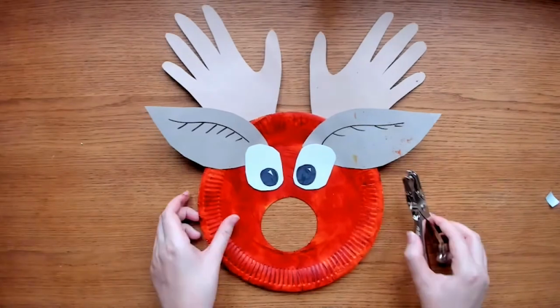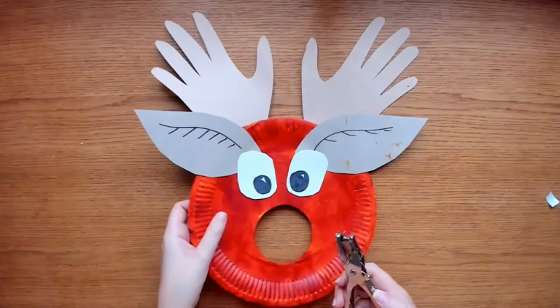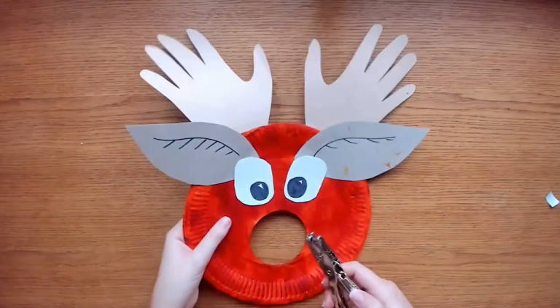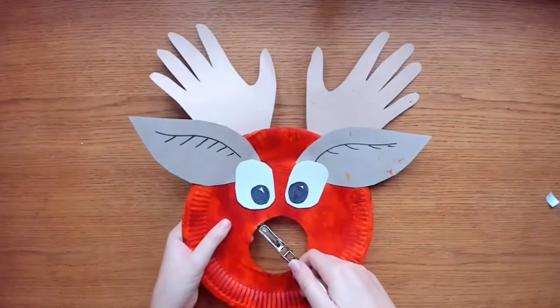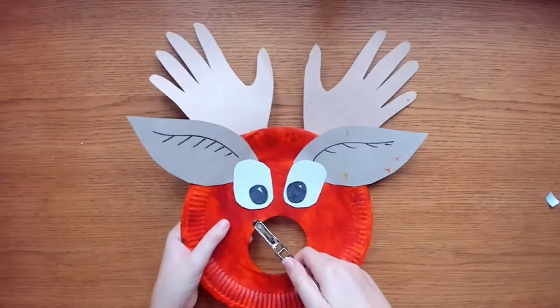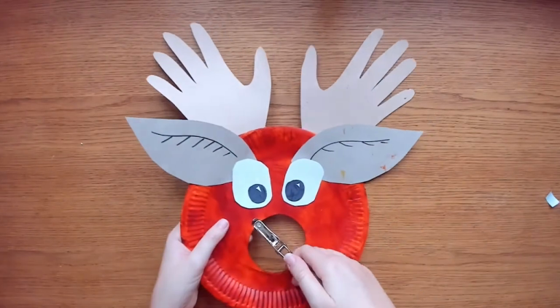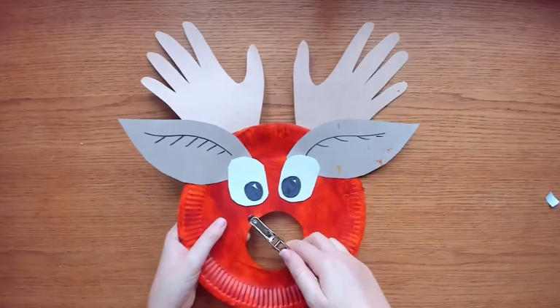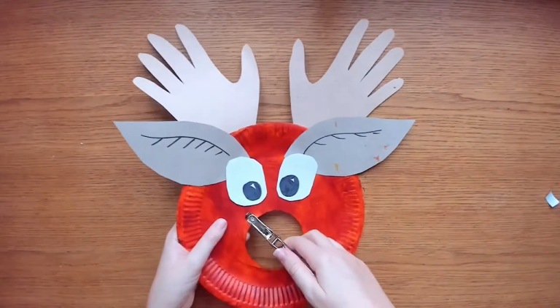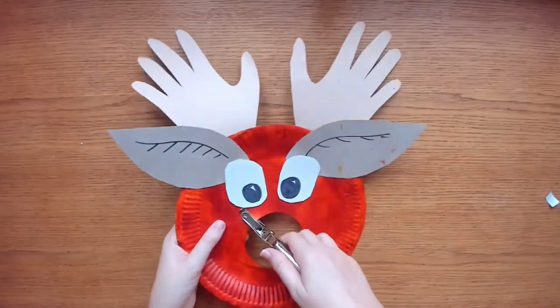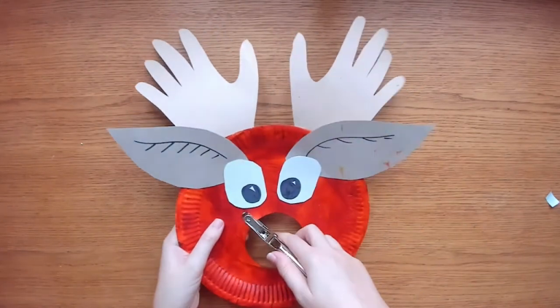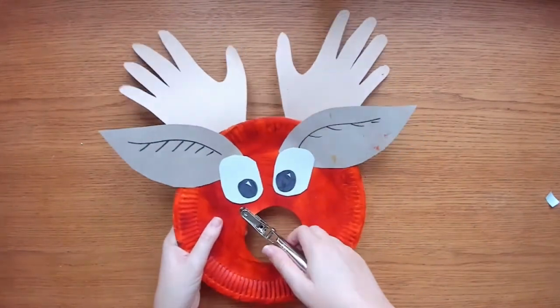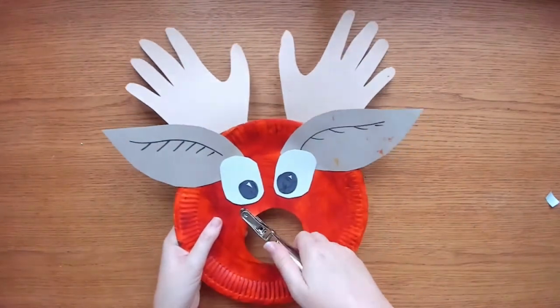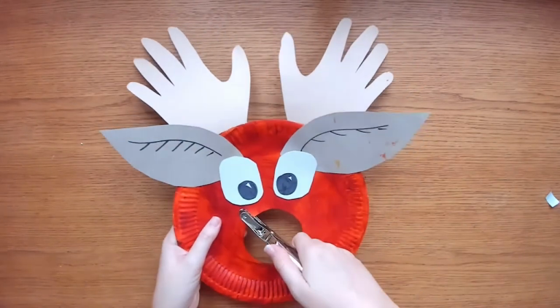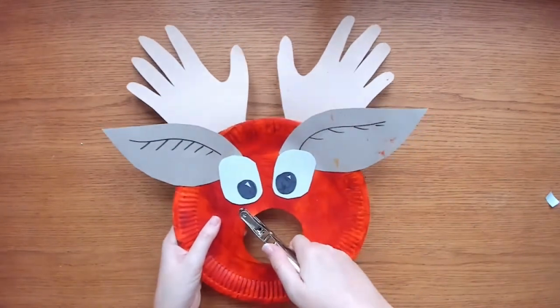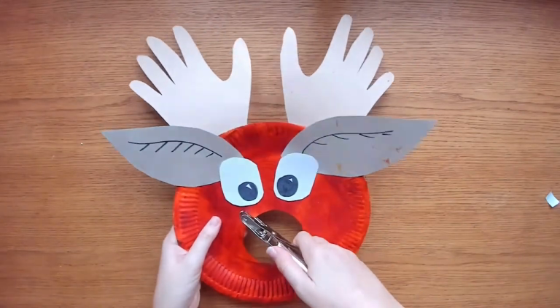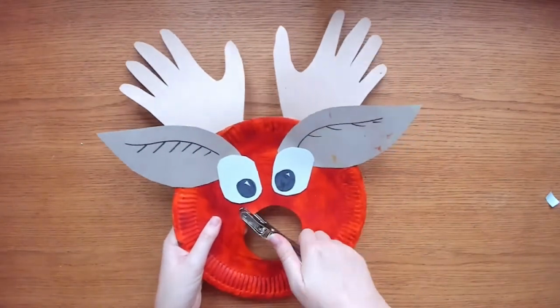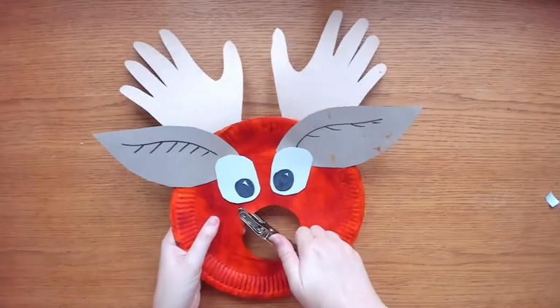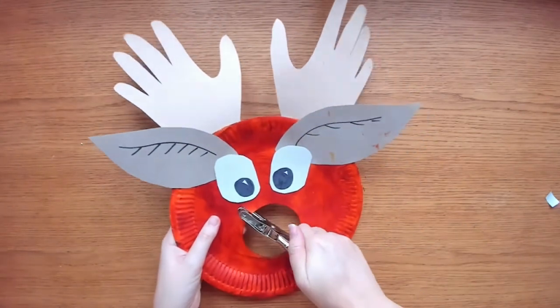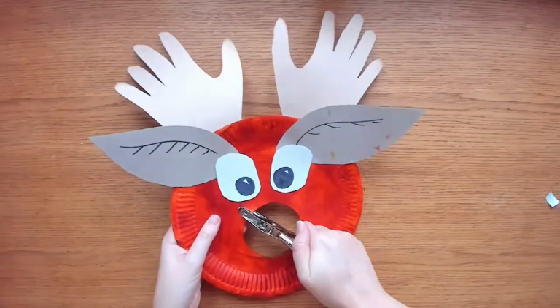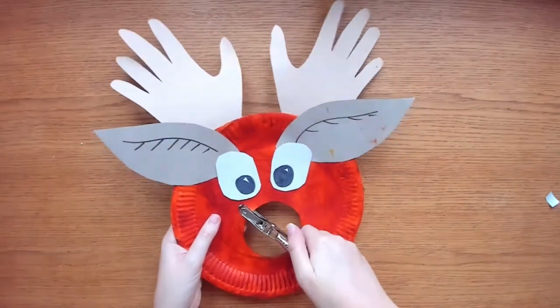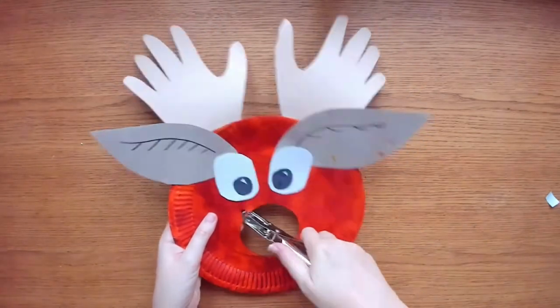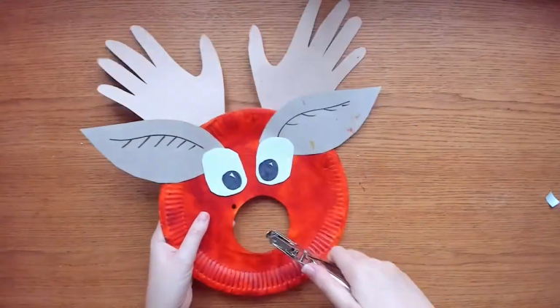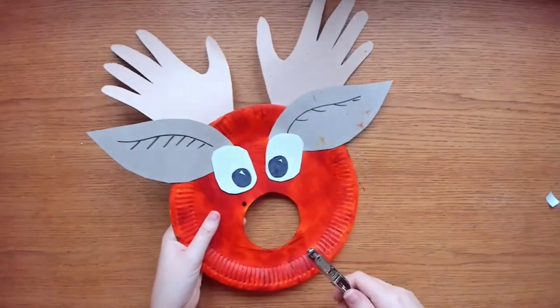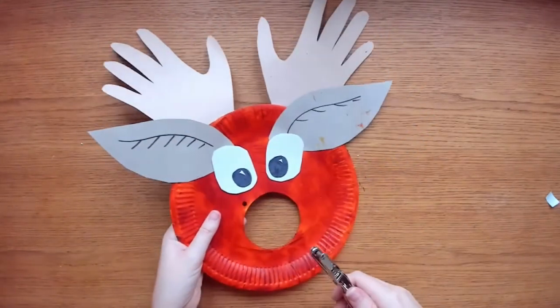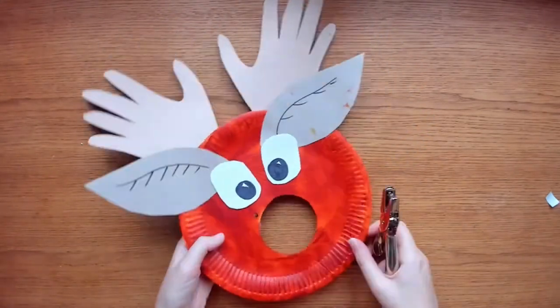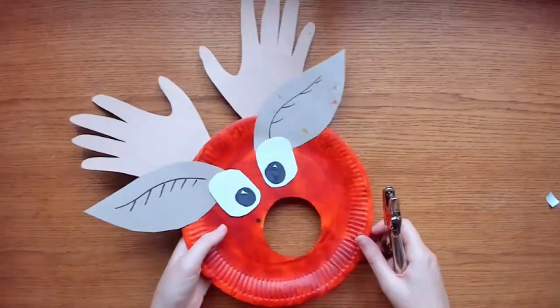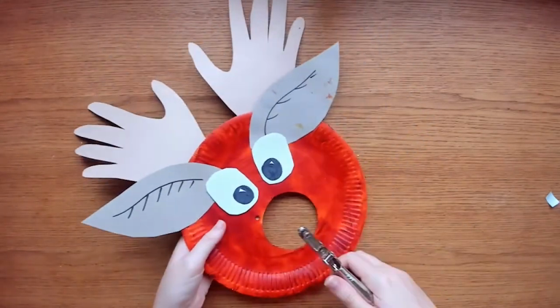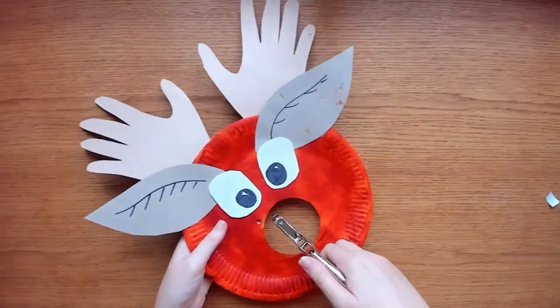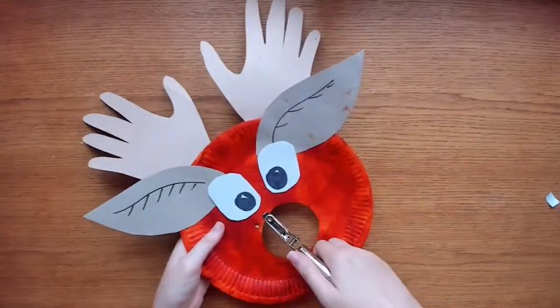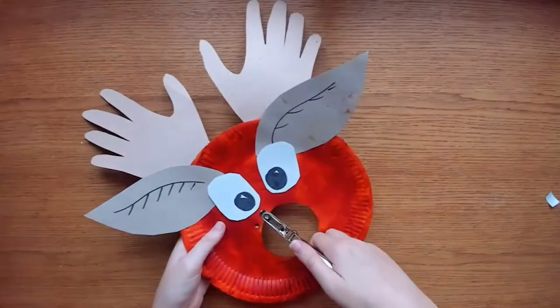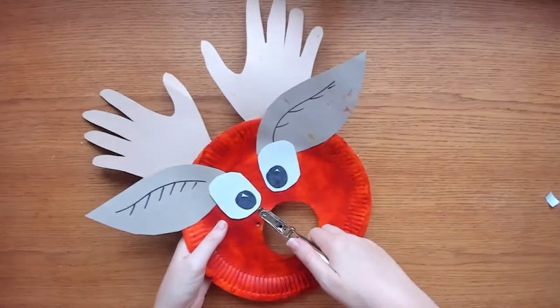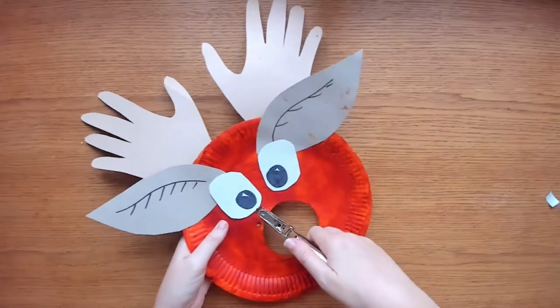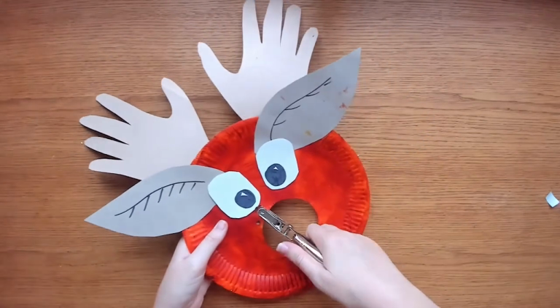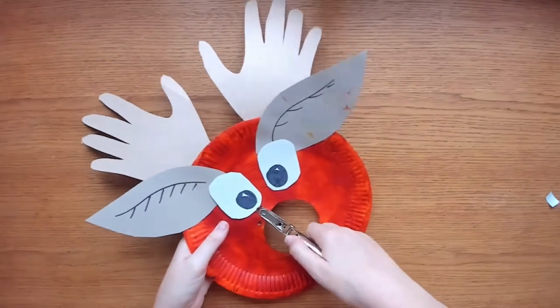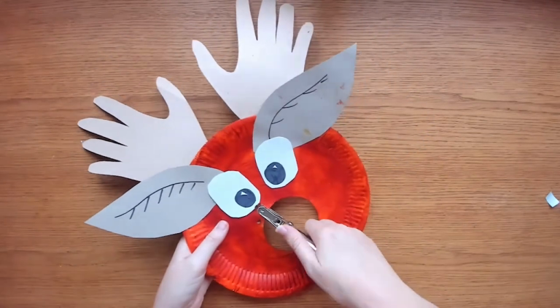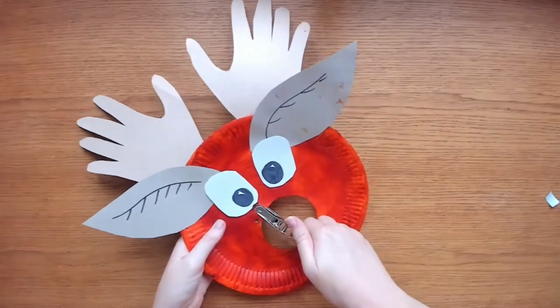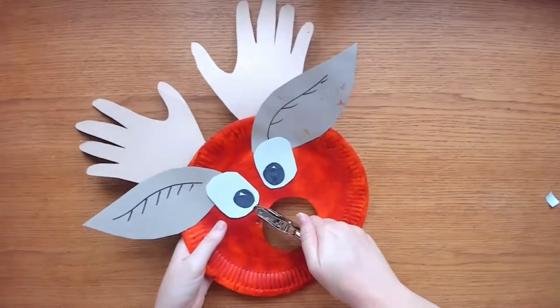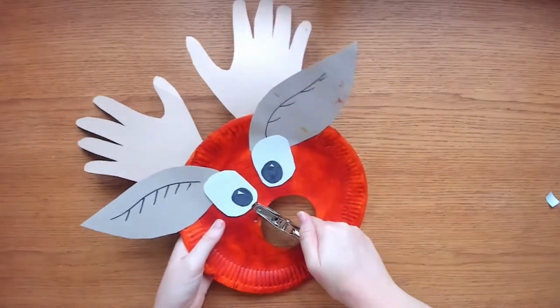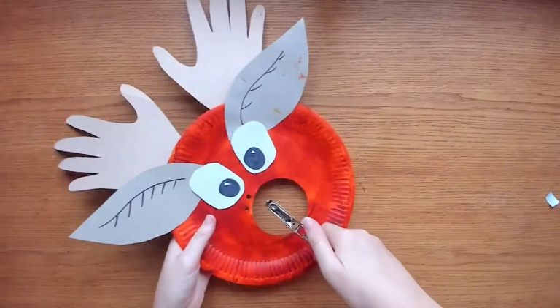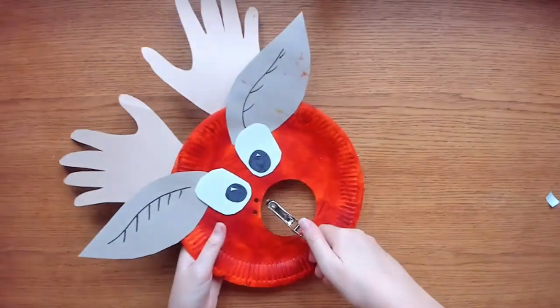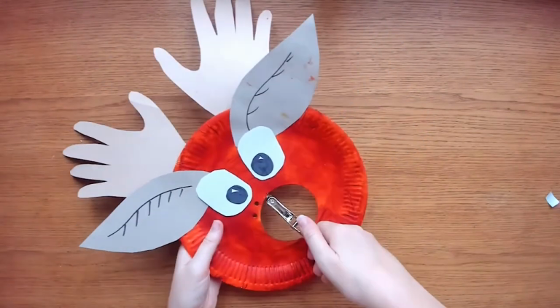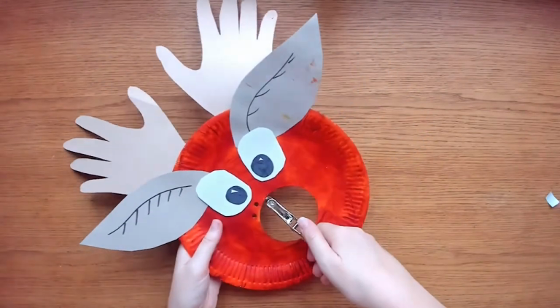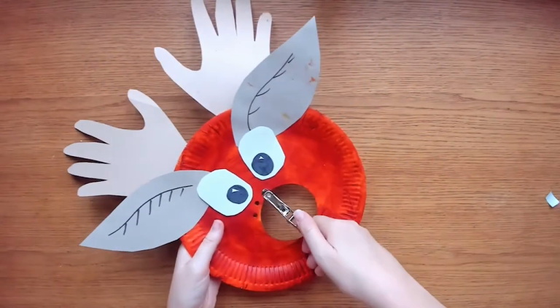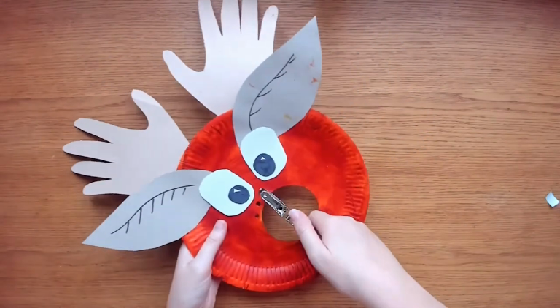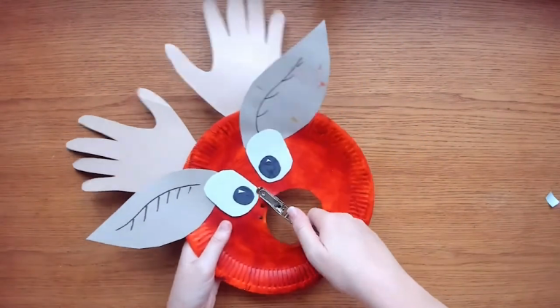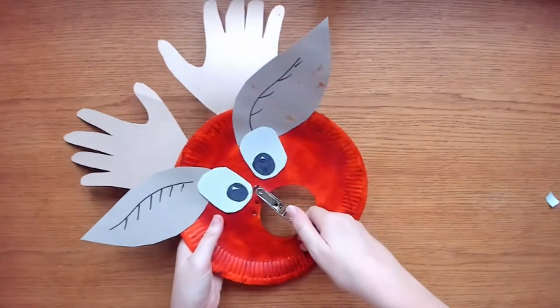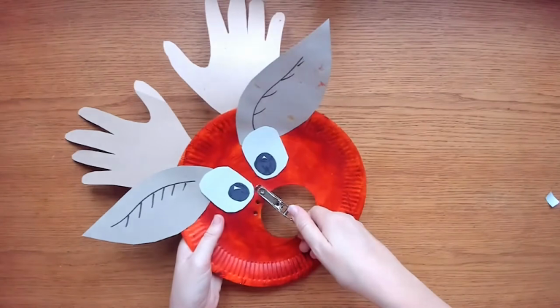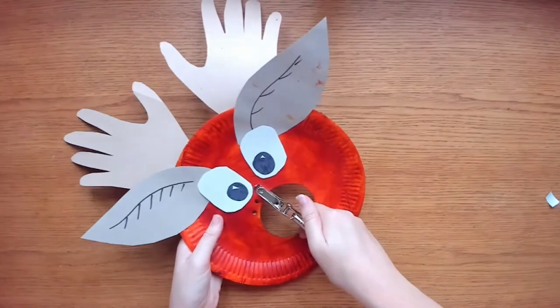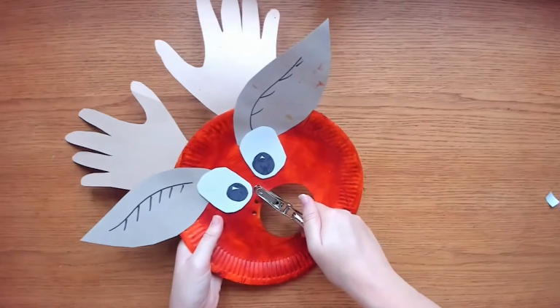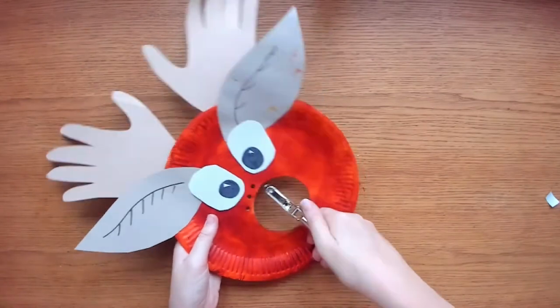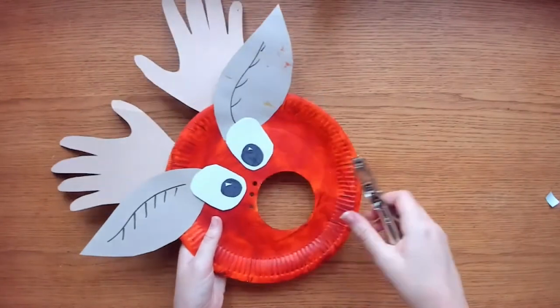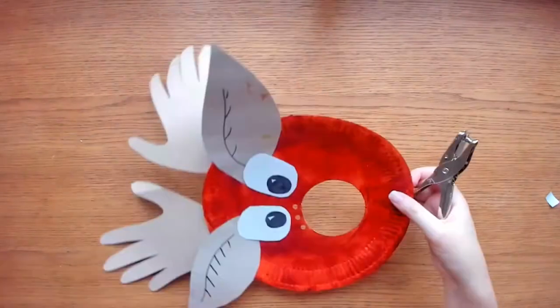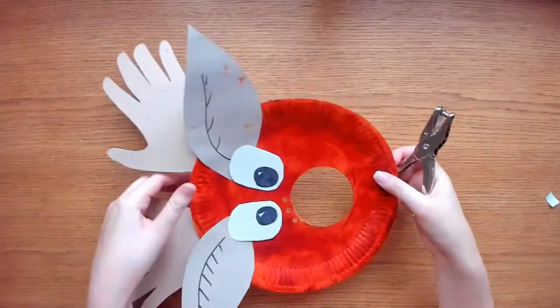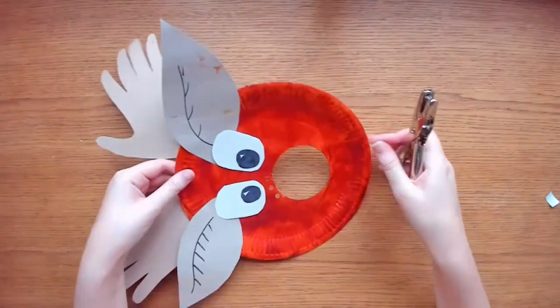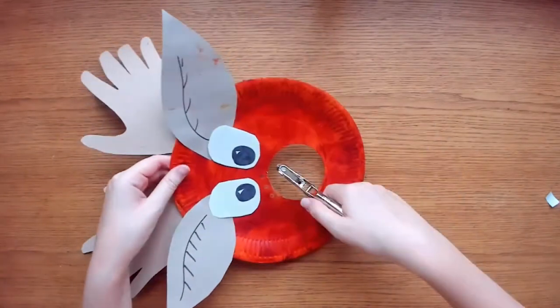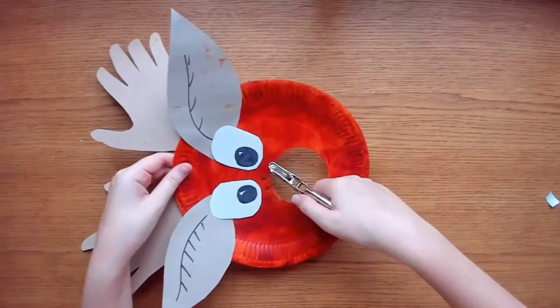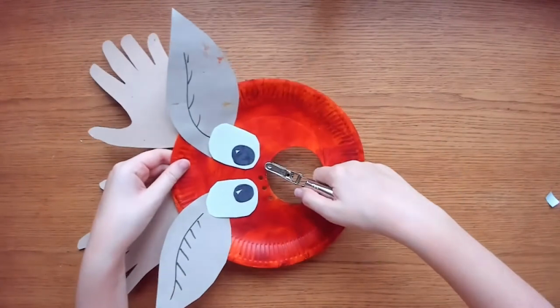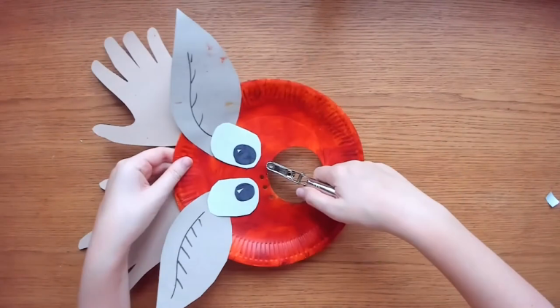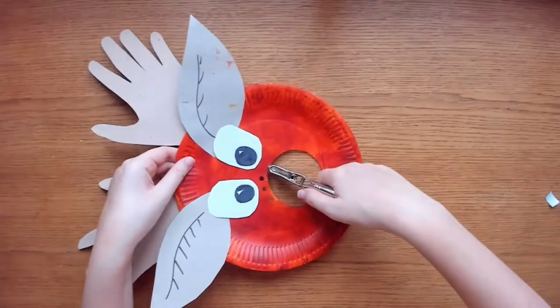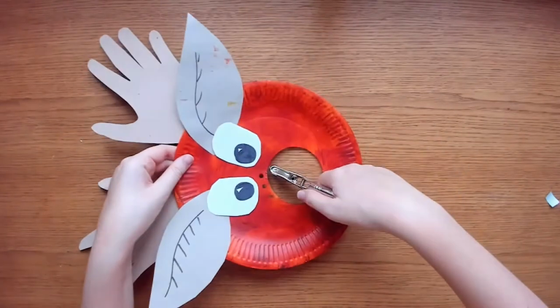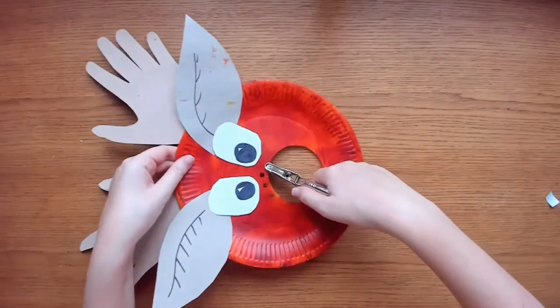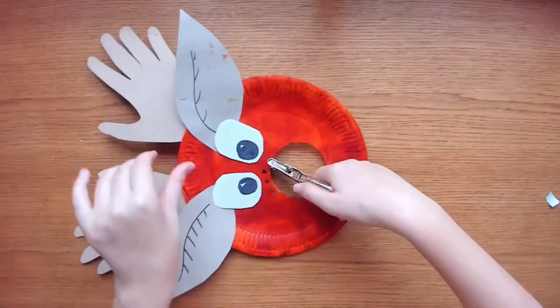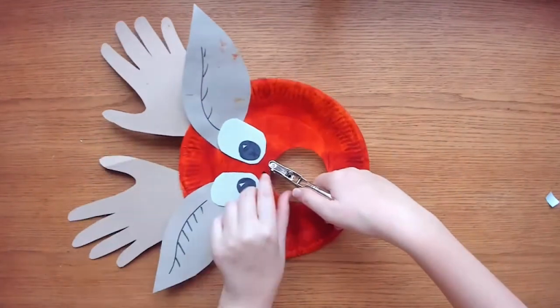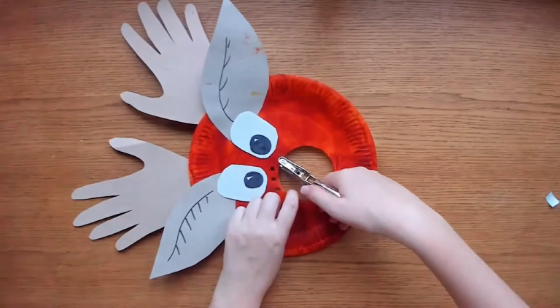Now take your hole punch and go around the inside of the circle nose, punching a hole every centimeter.